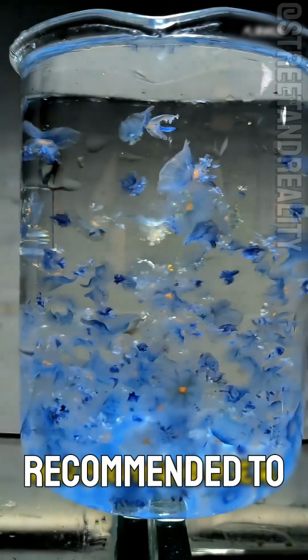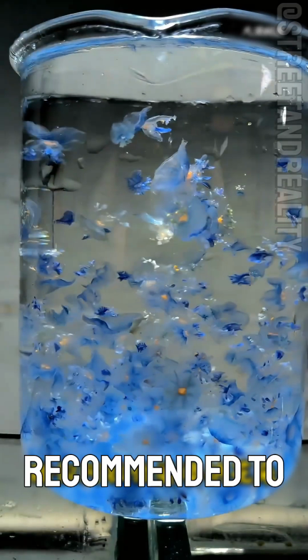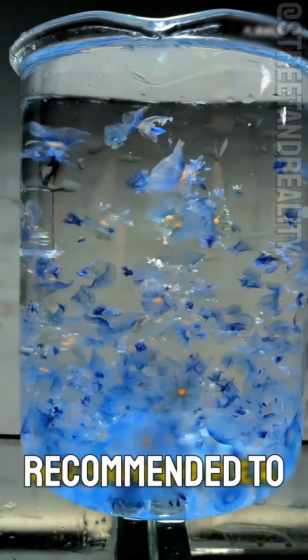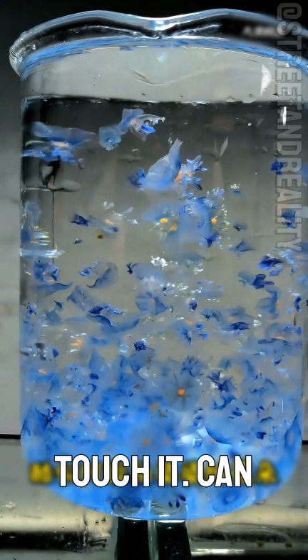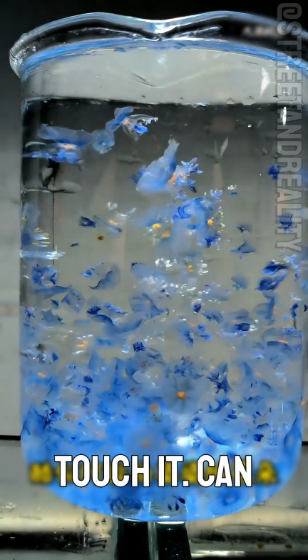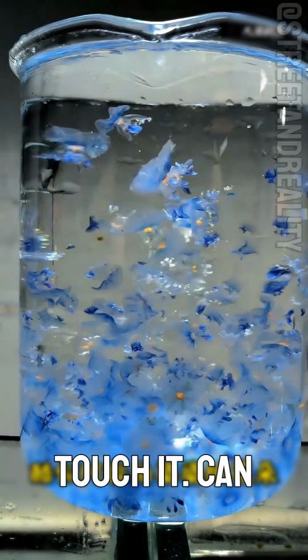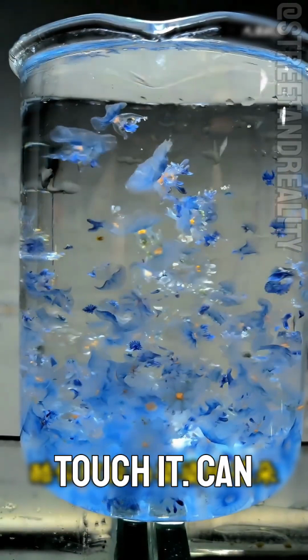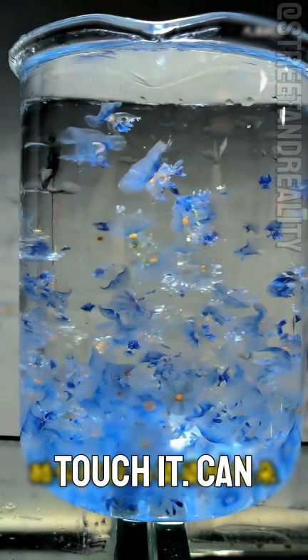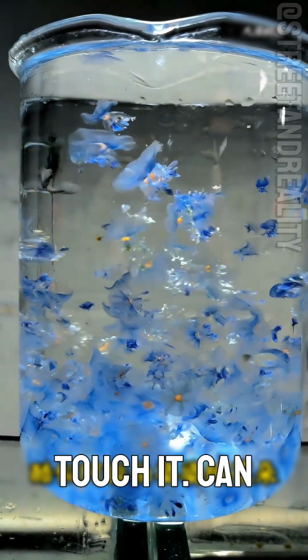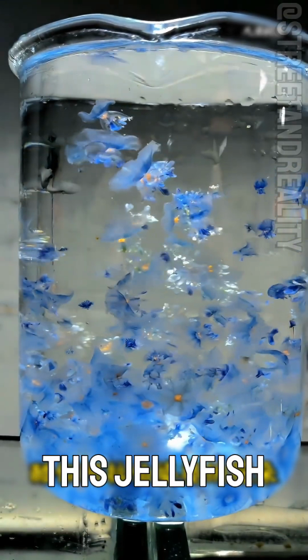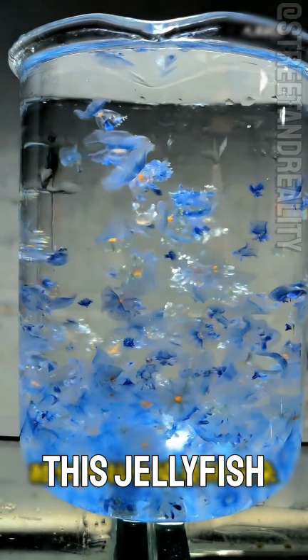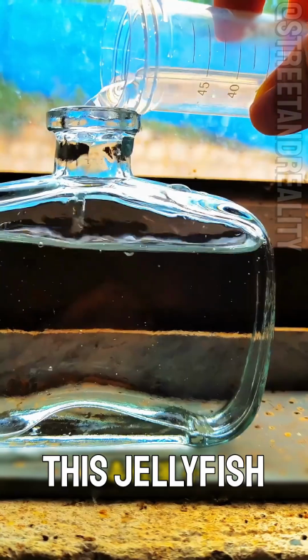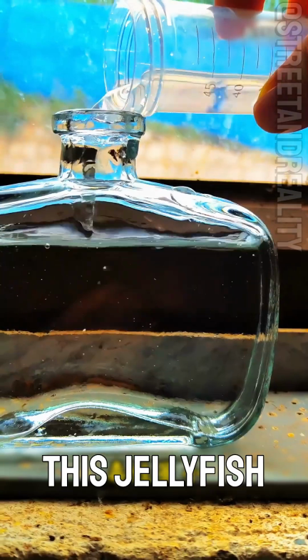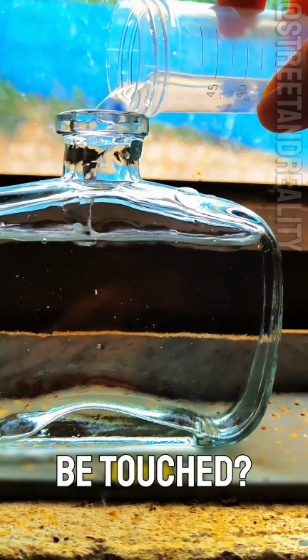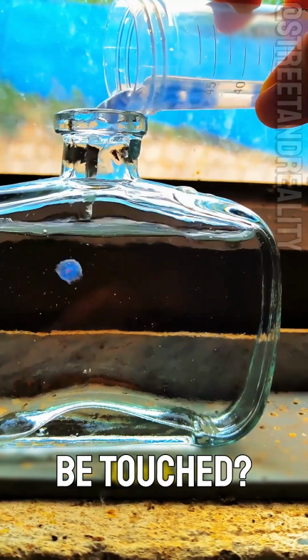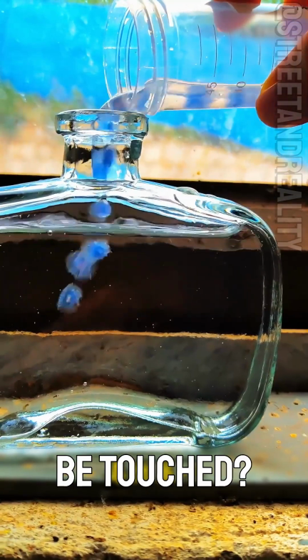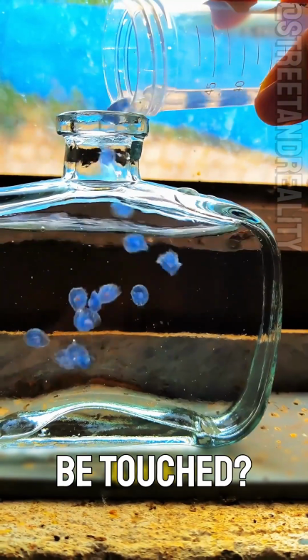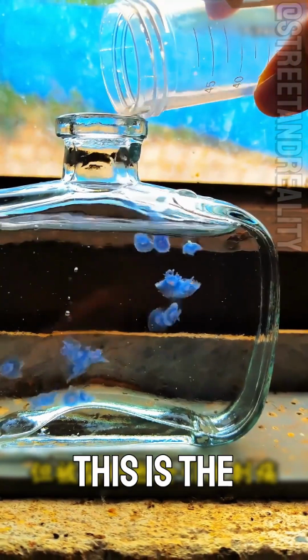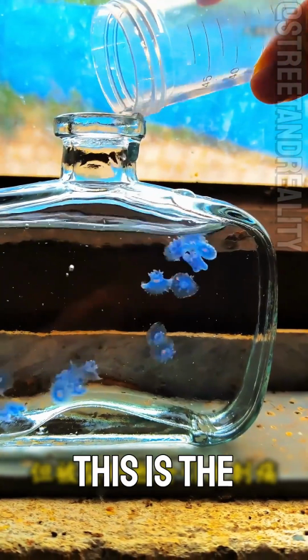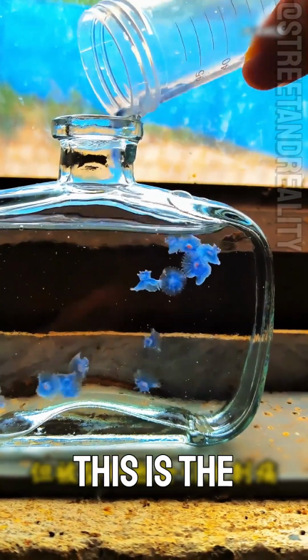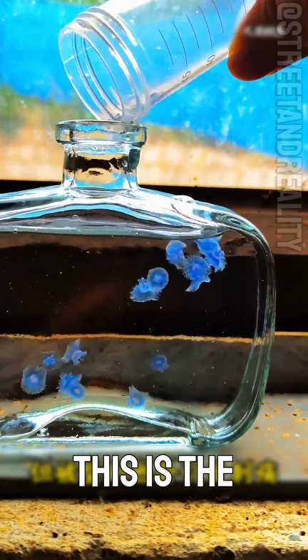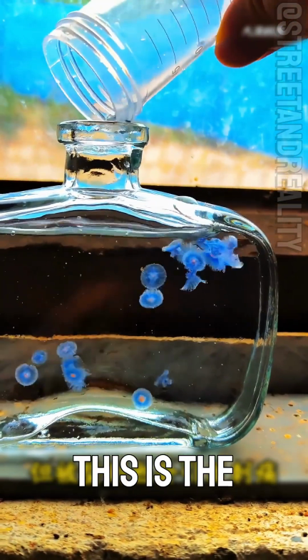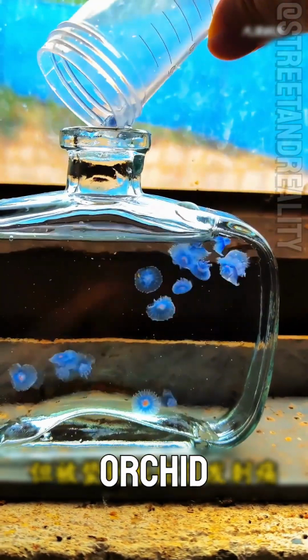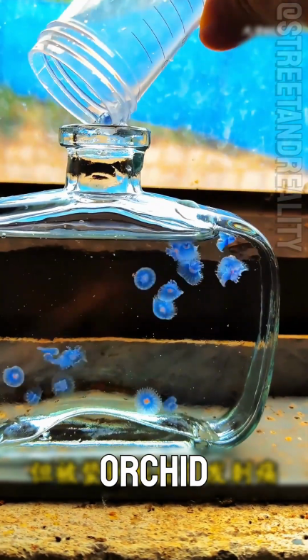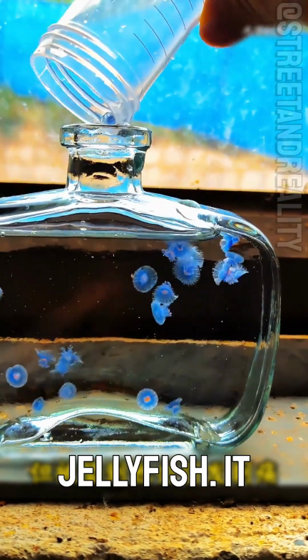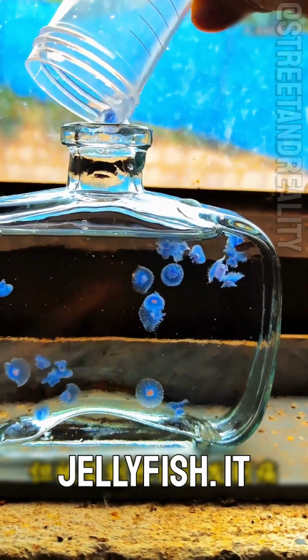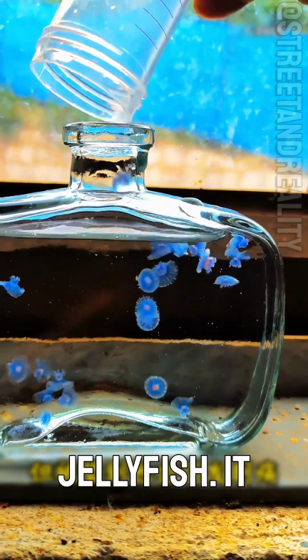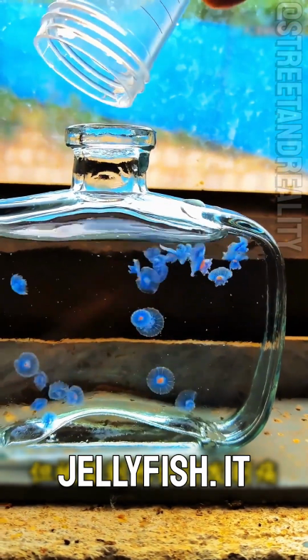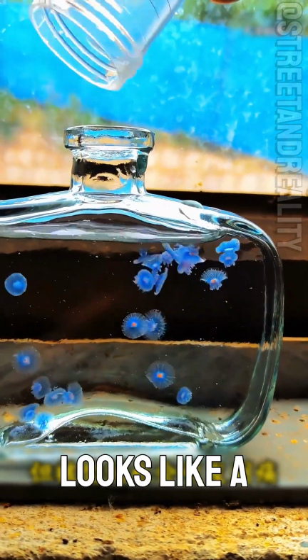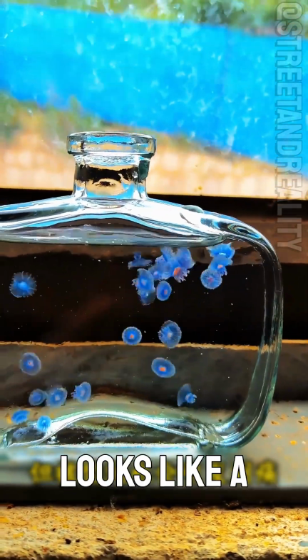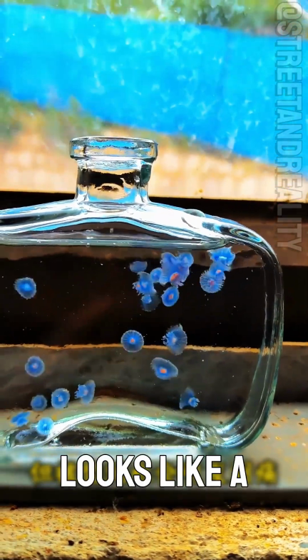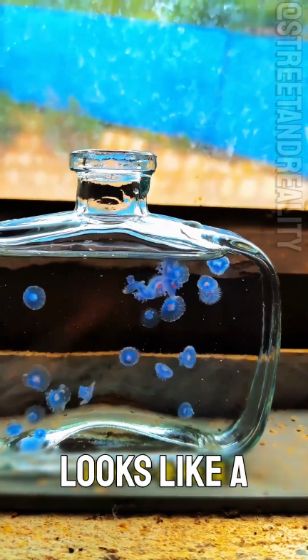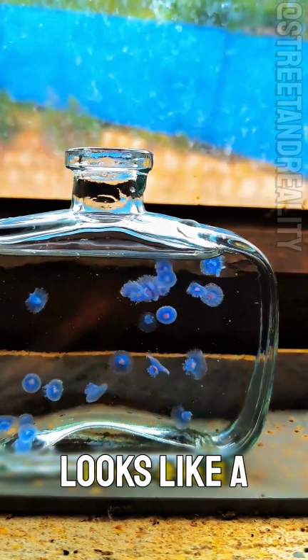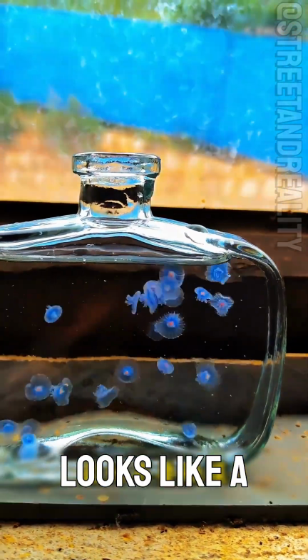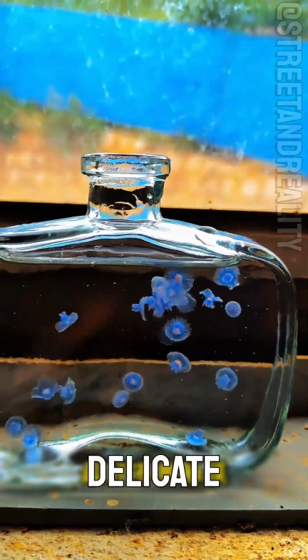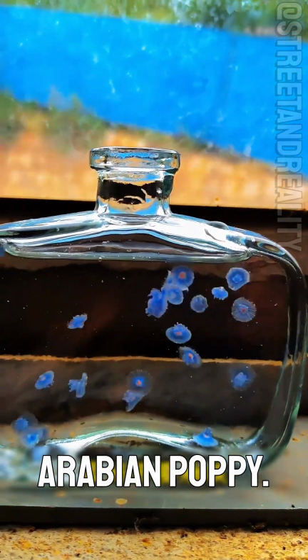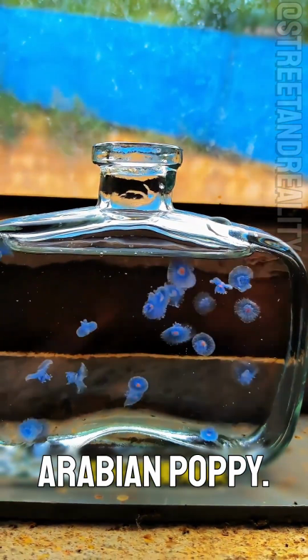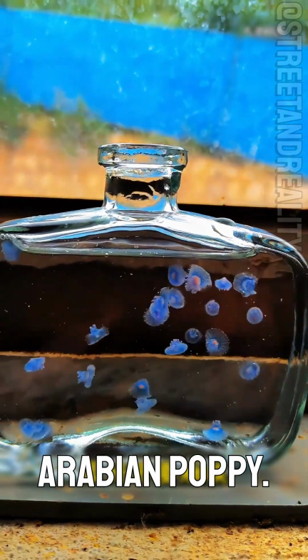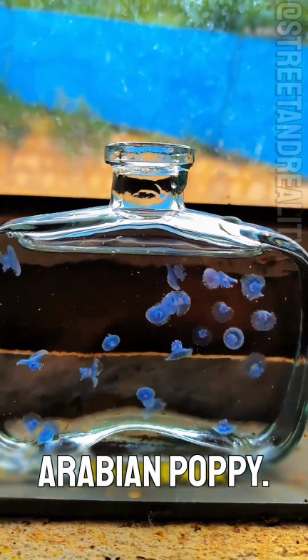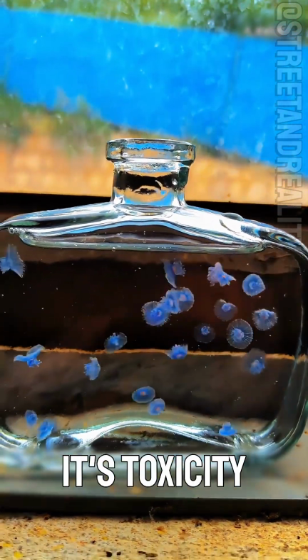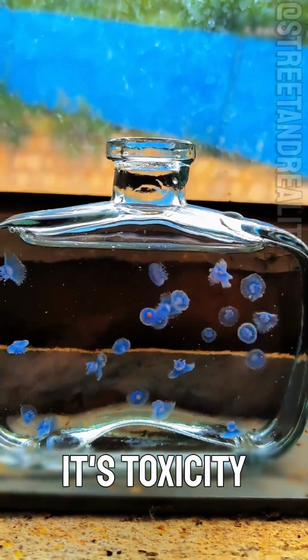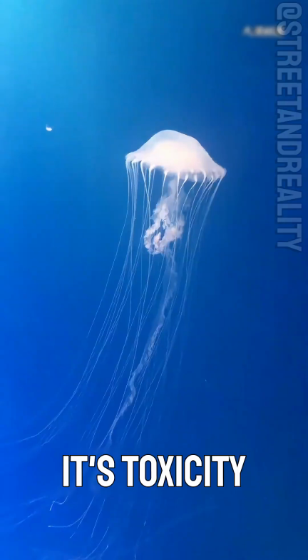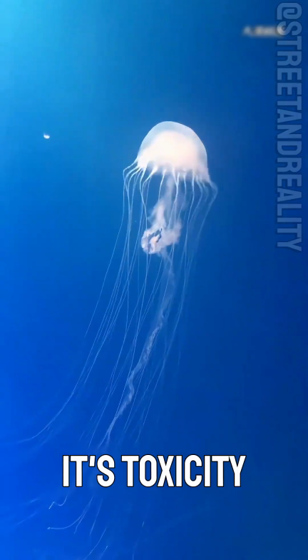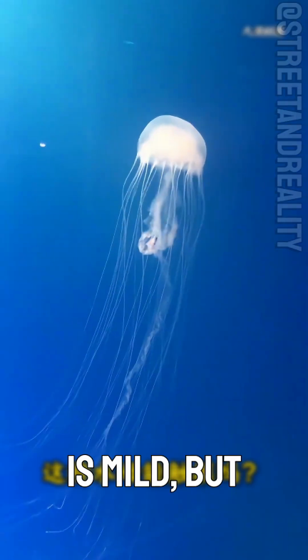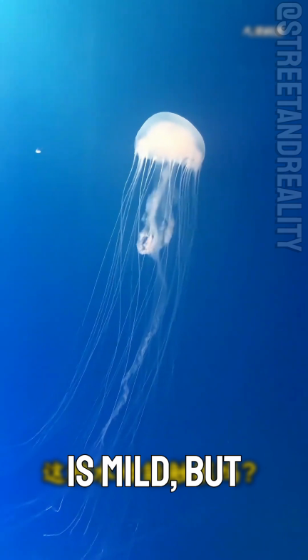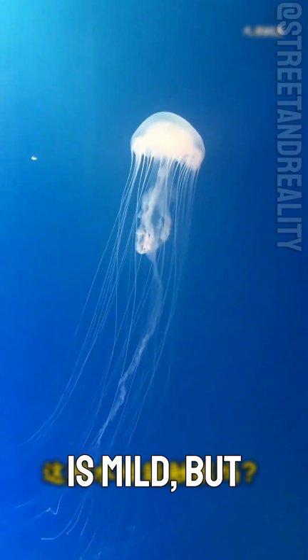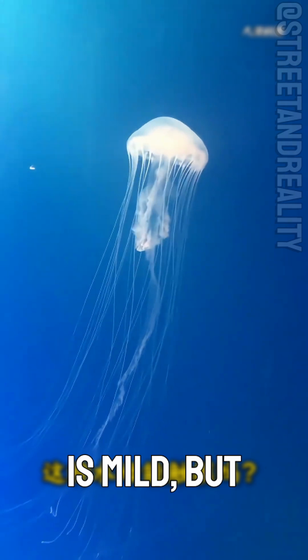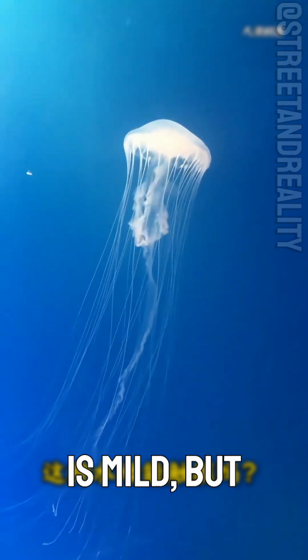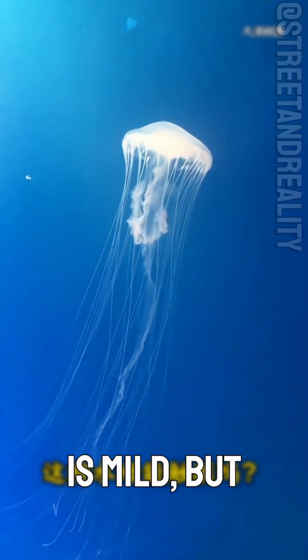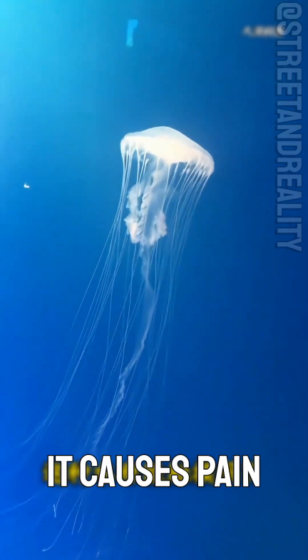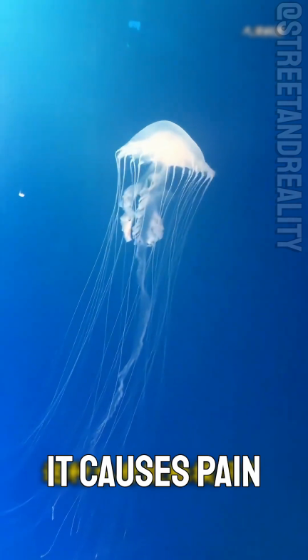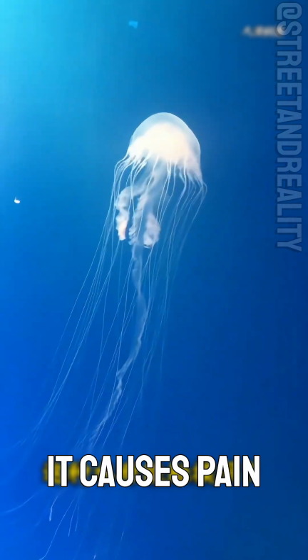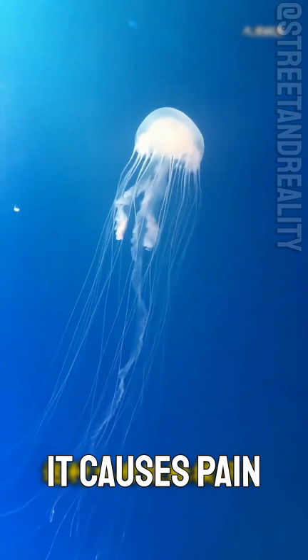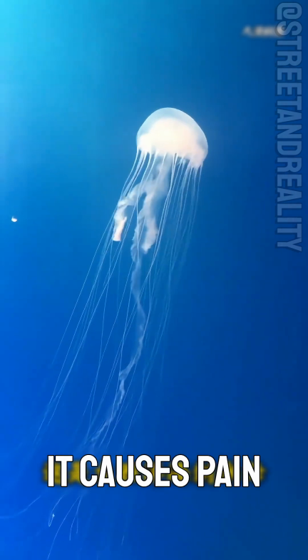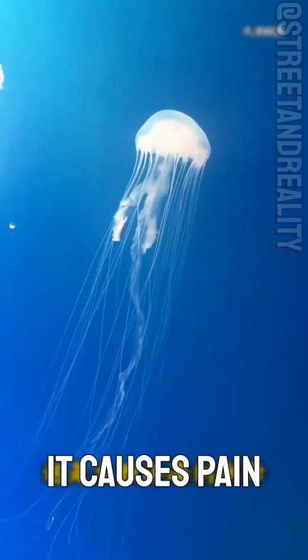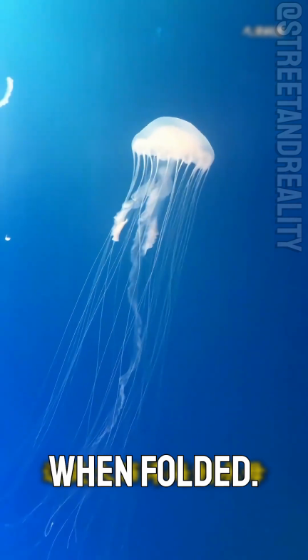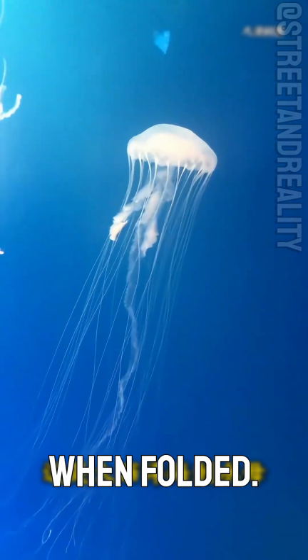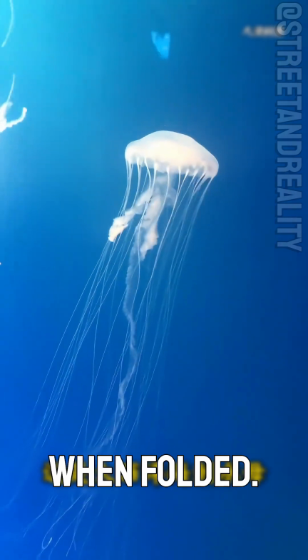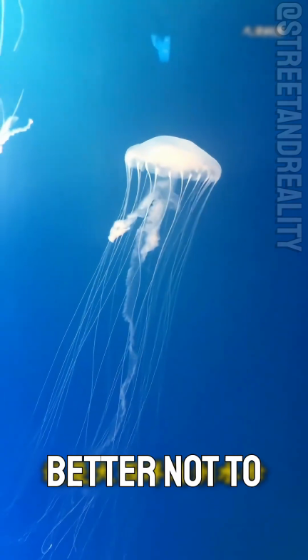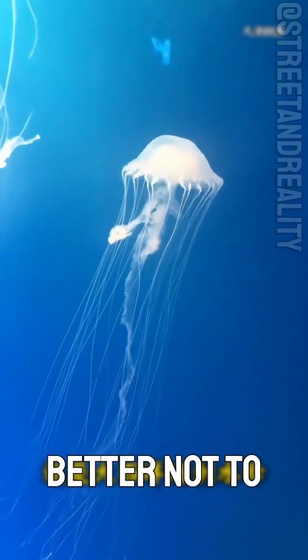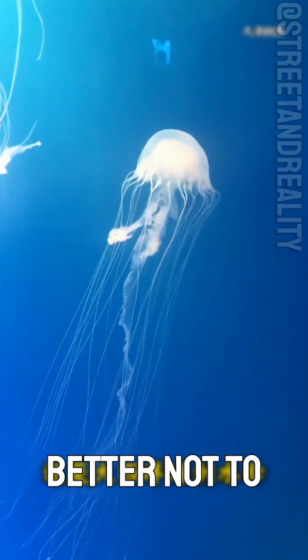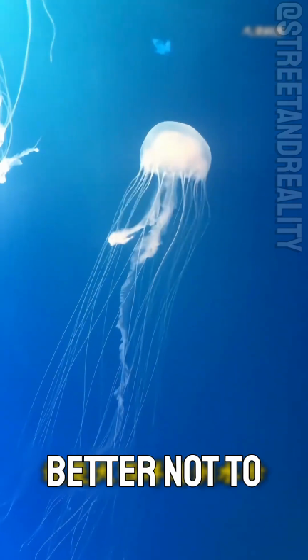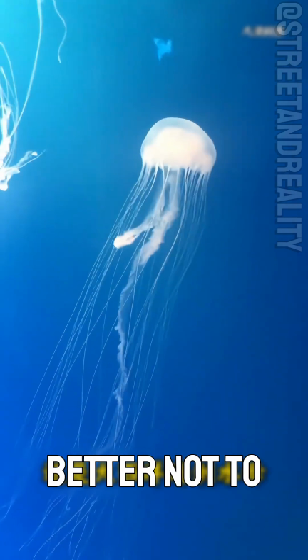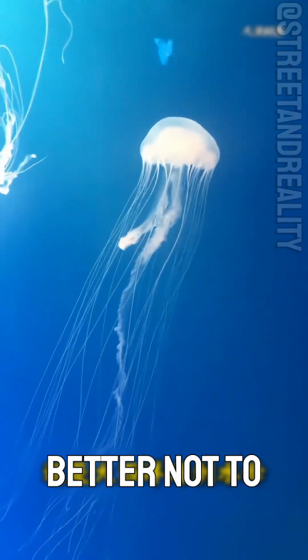Can this jellyfish be touched? This is the orchid jellyfish. It looks like a delicate Arabian poppy. Its toxicity is mild, but it causes pain when touched. Better not to touch it.